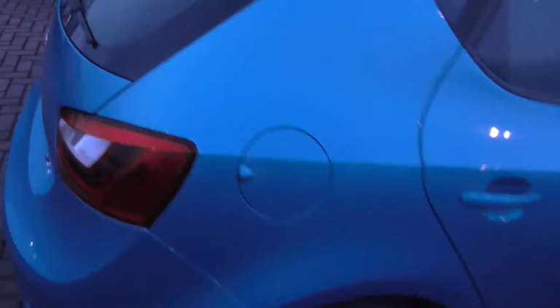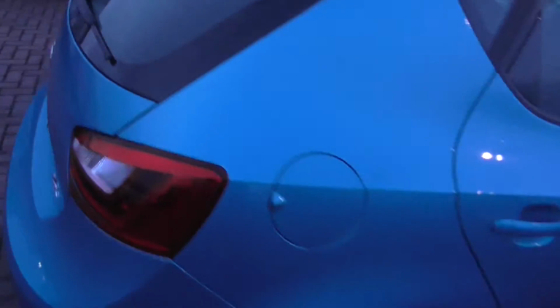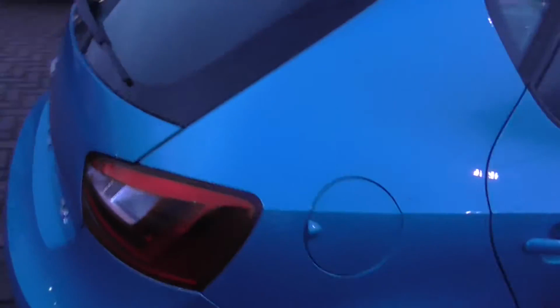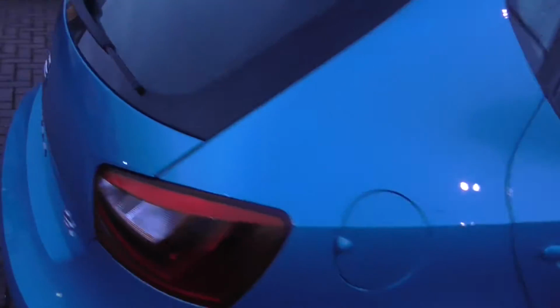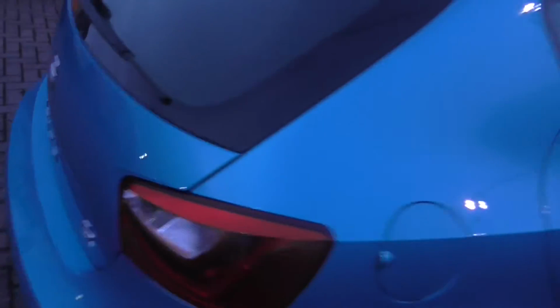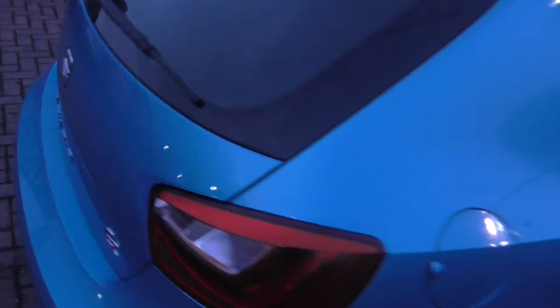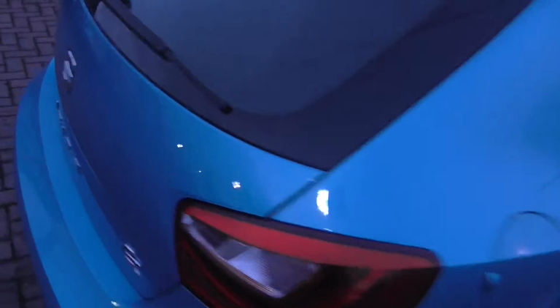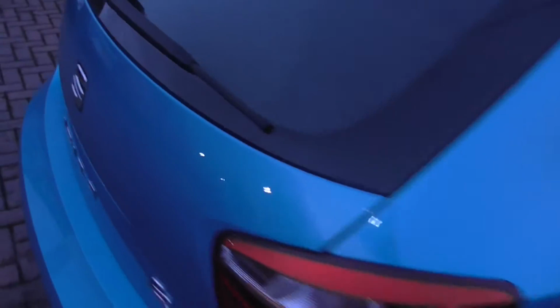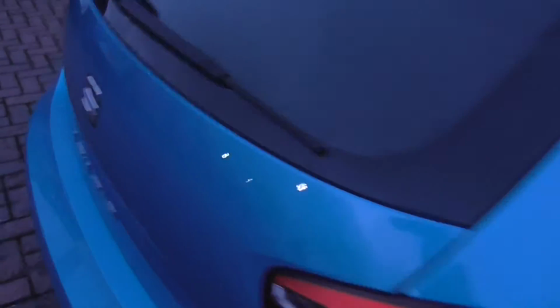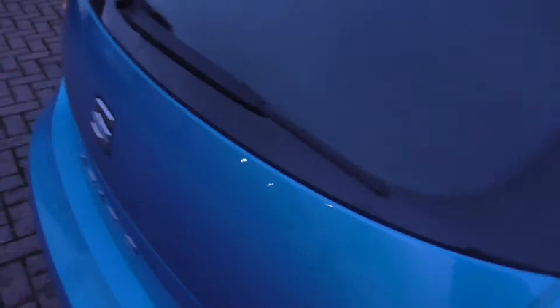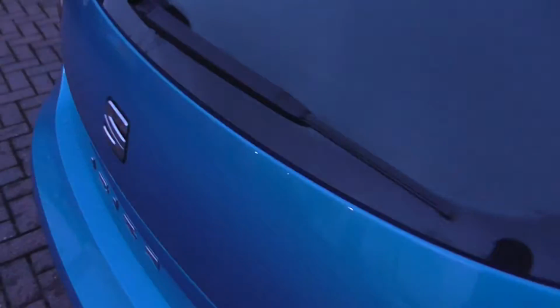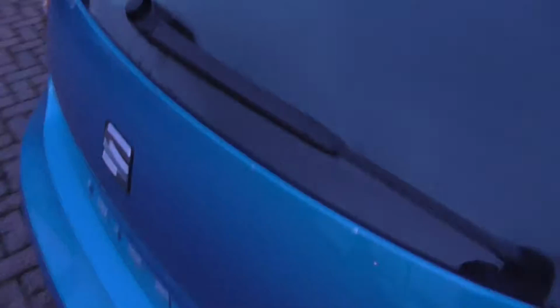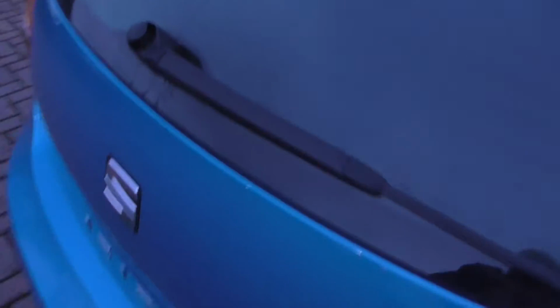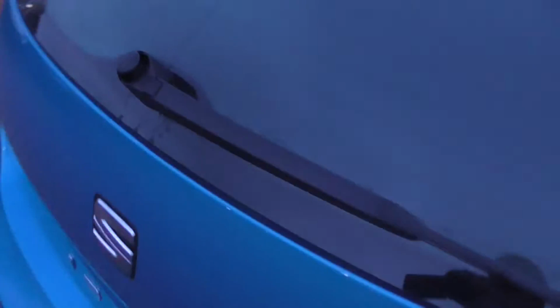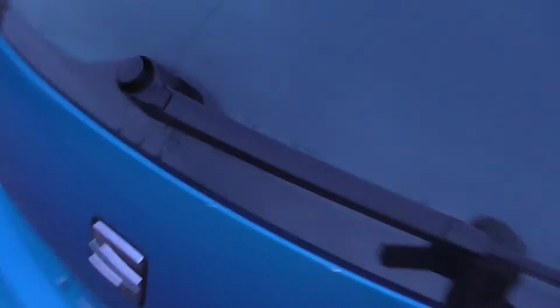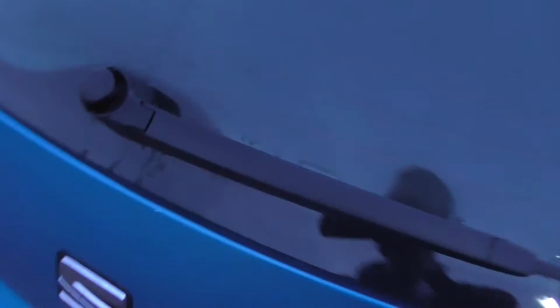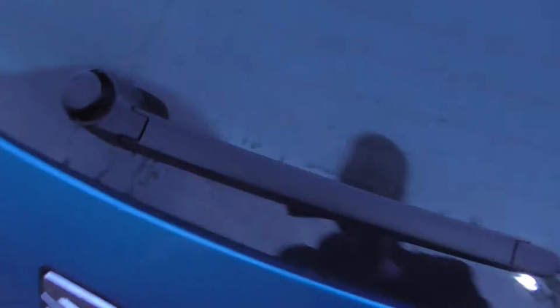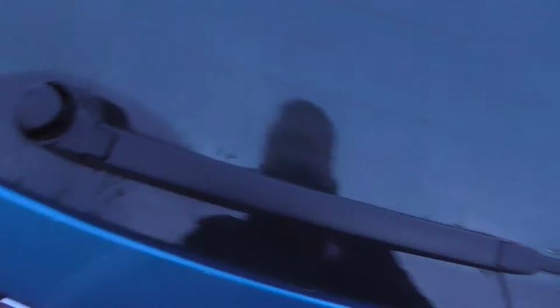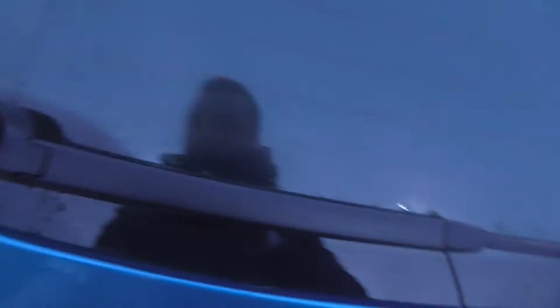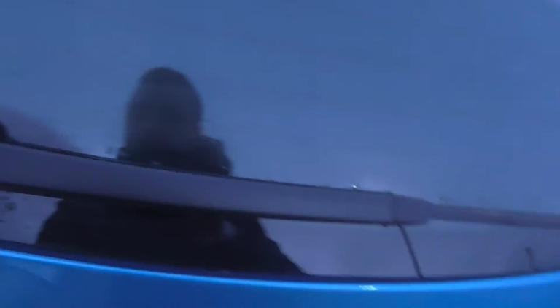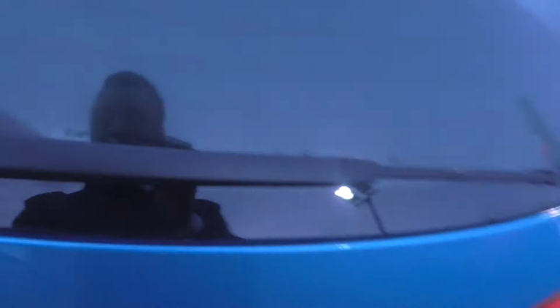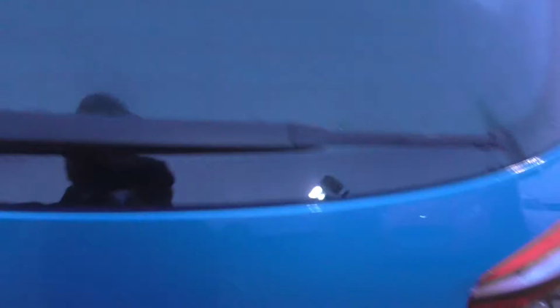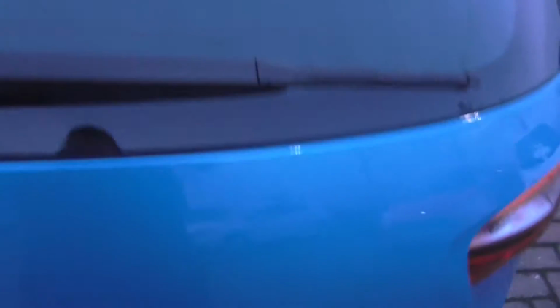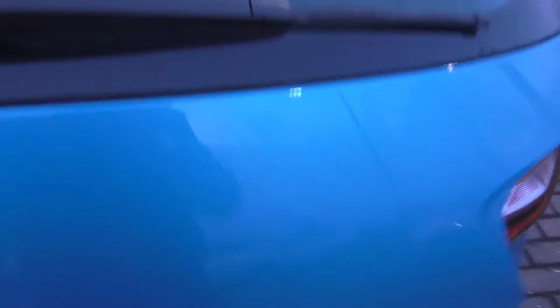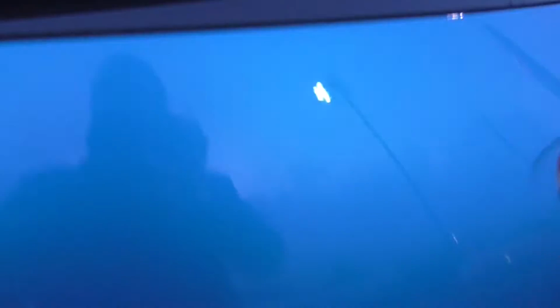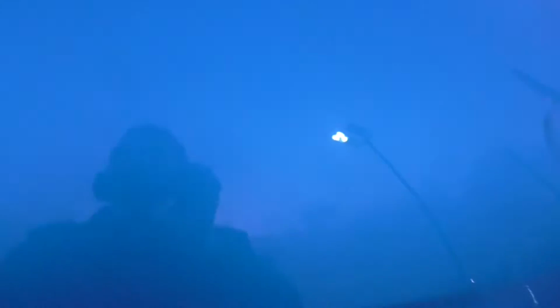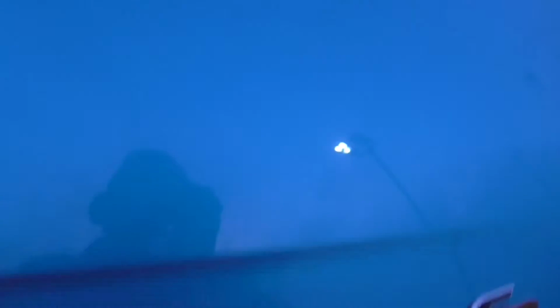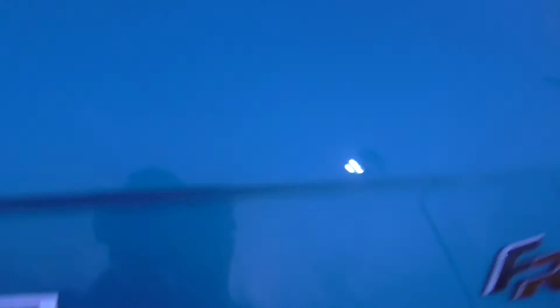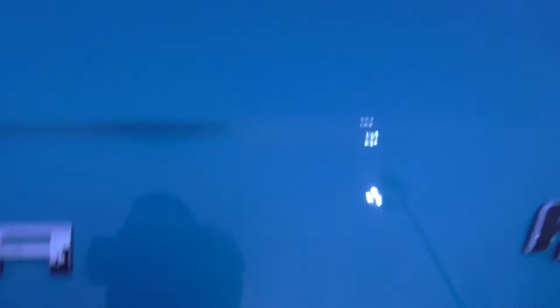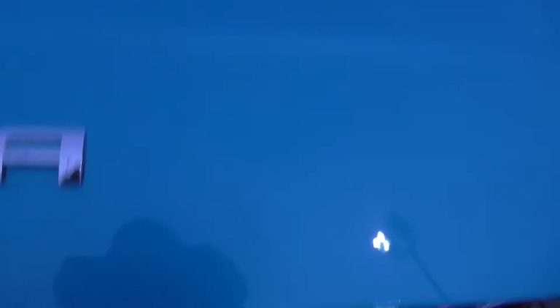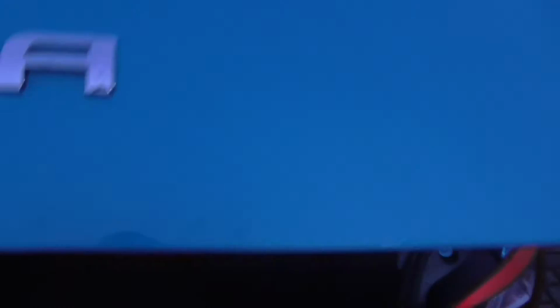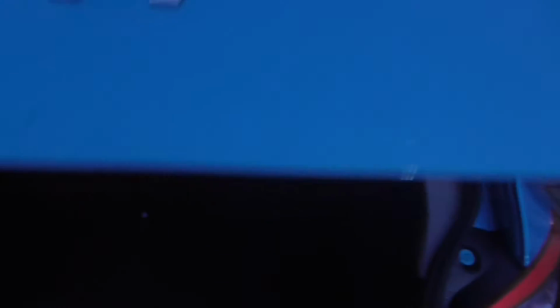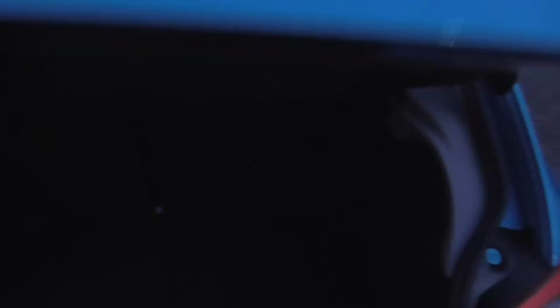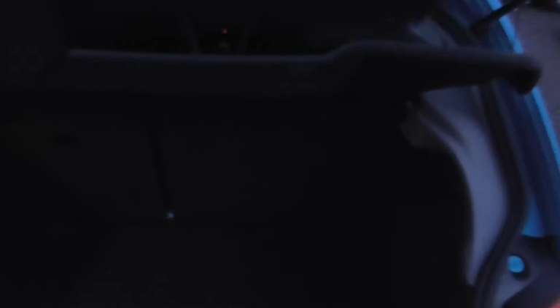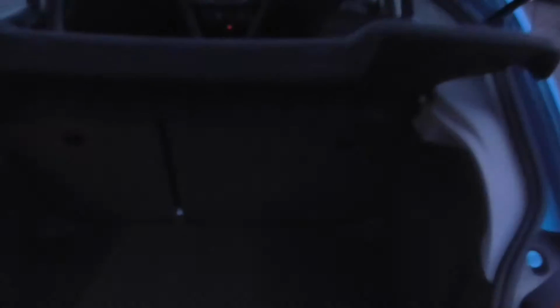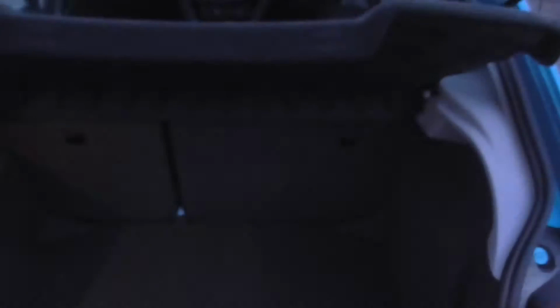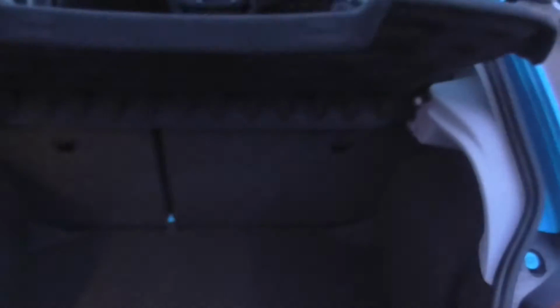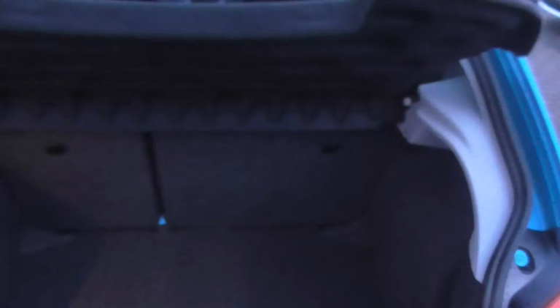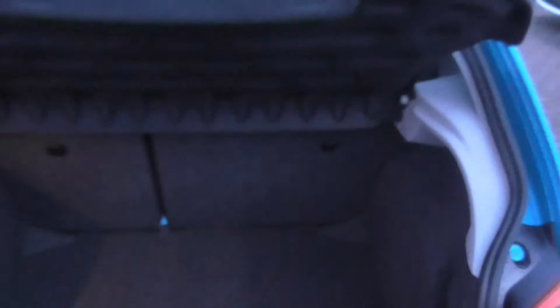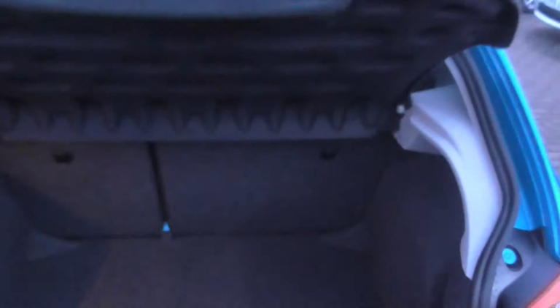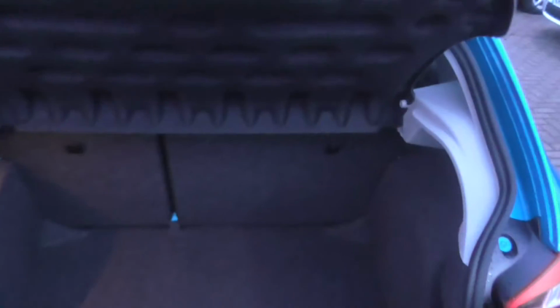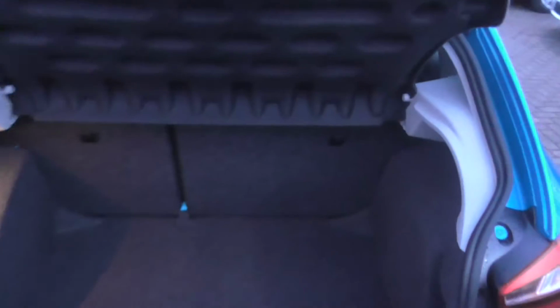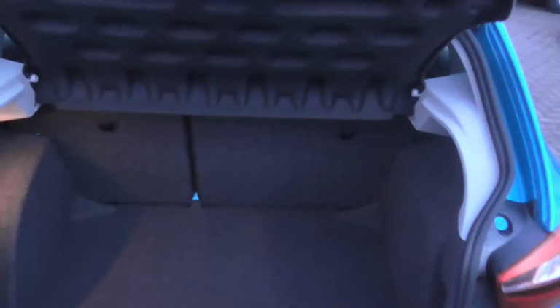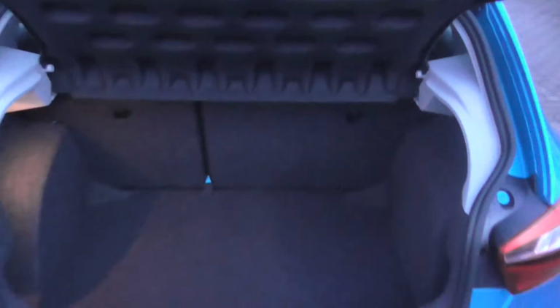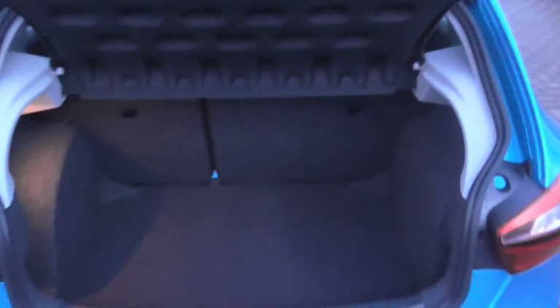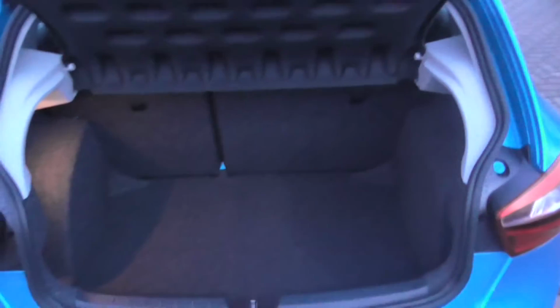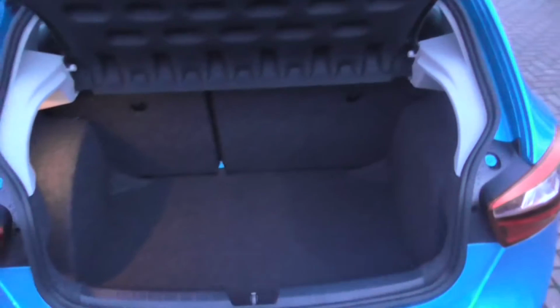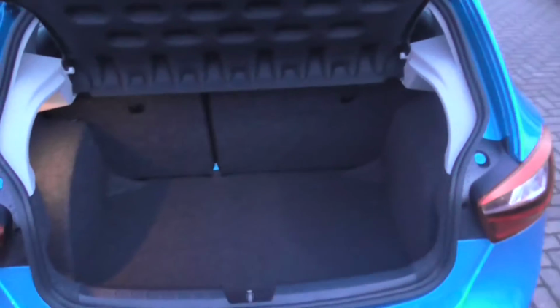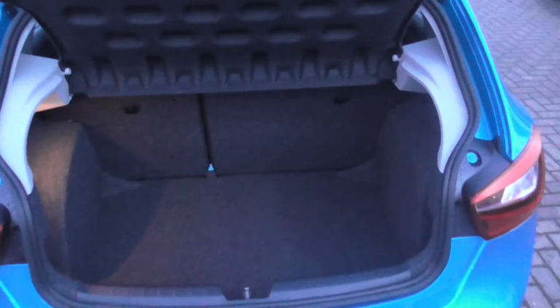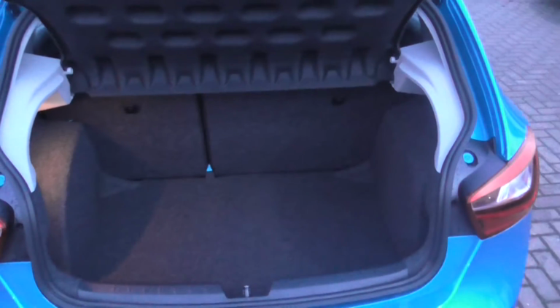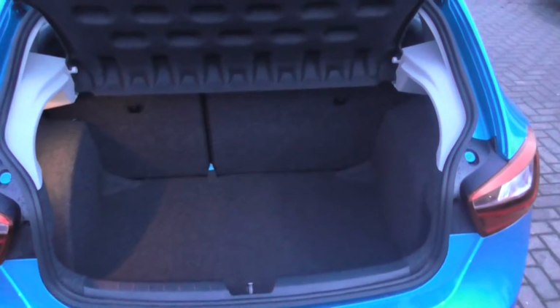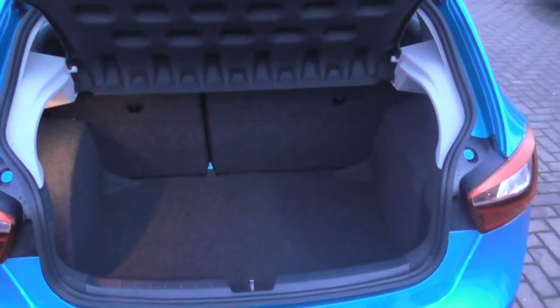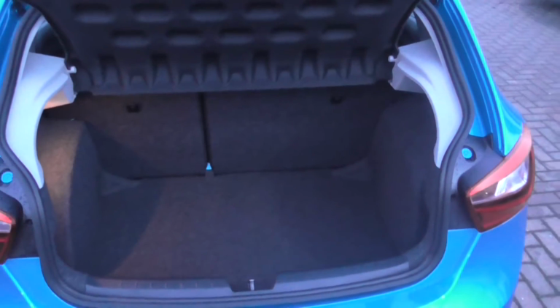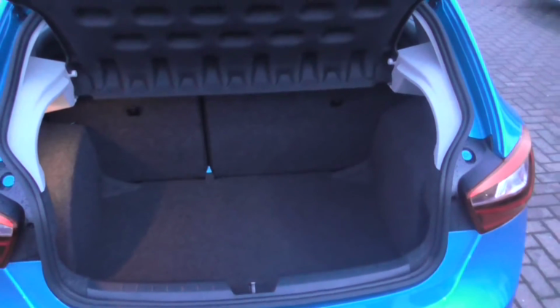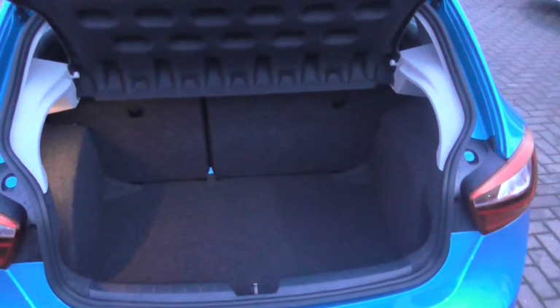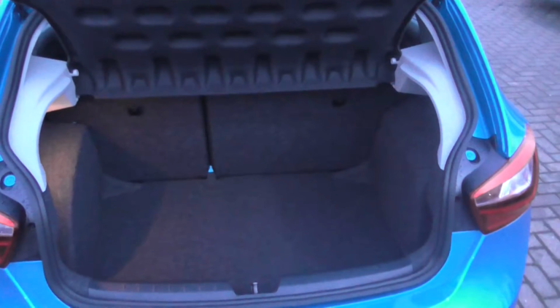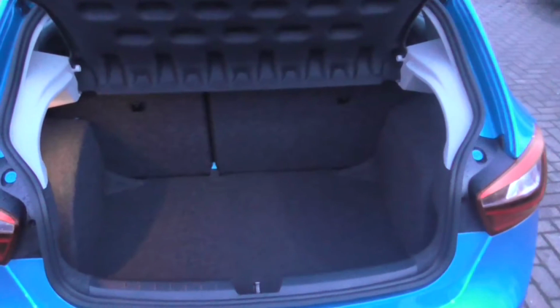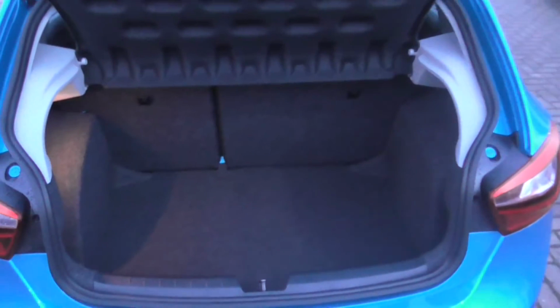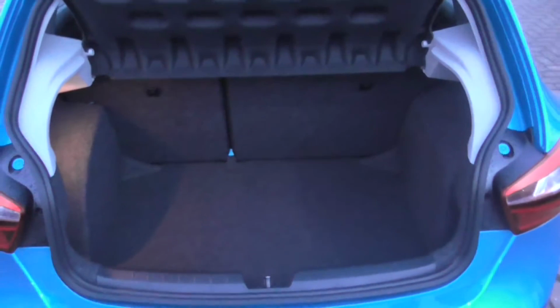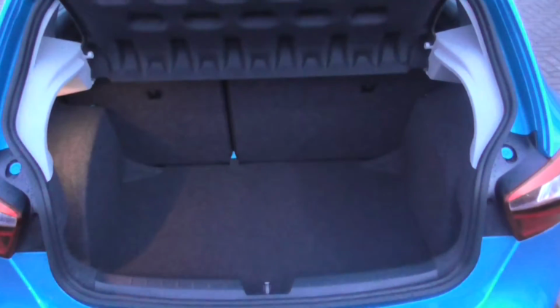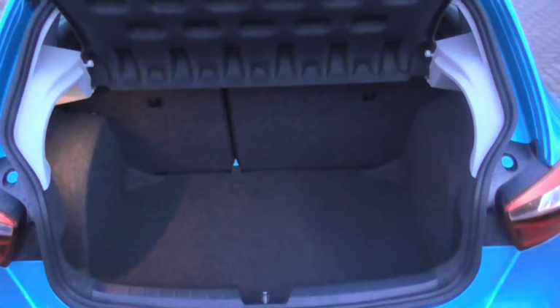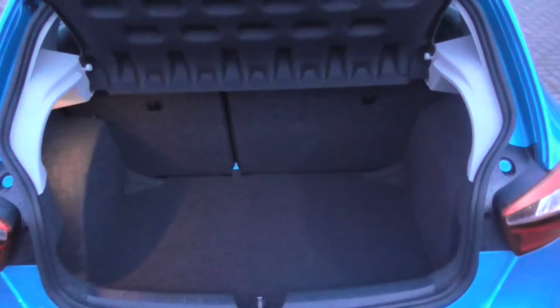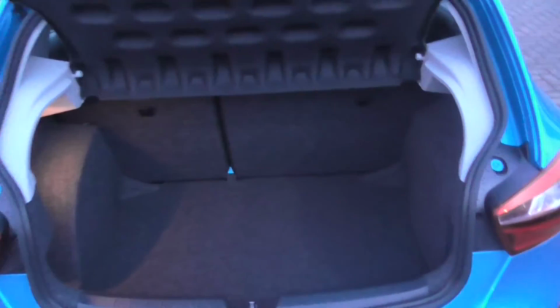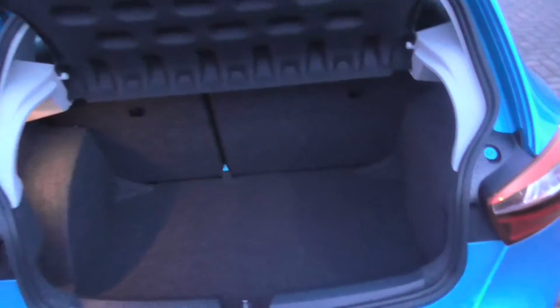Around into the rear of the vehicle you have a 60-40 split in the boot and plenty of space in there.